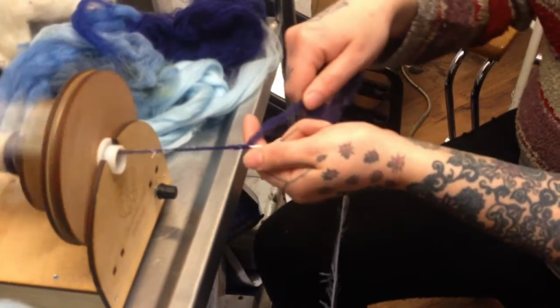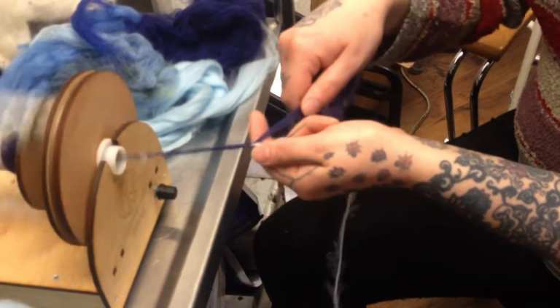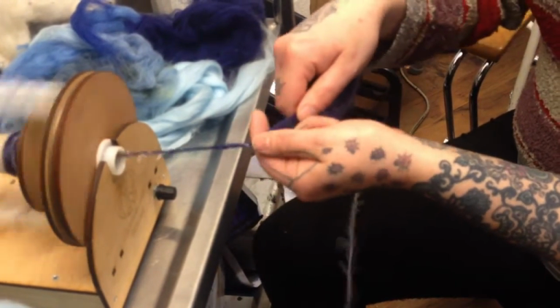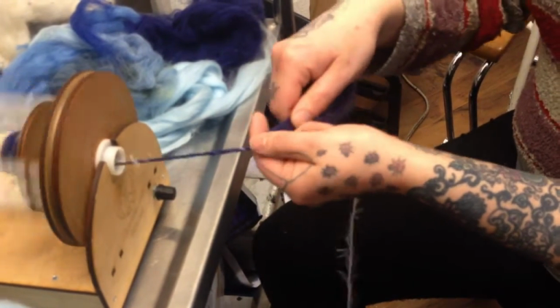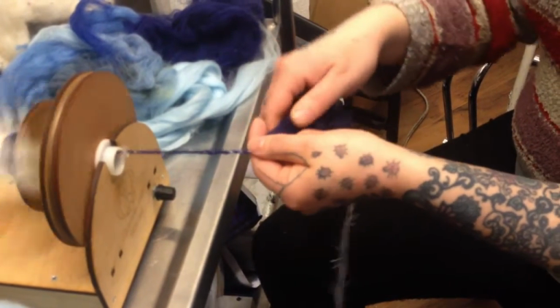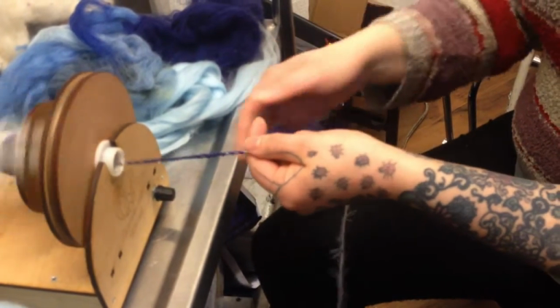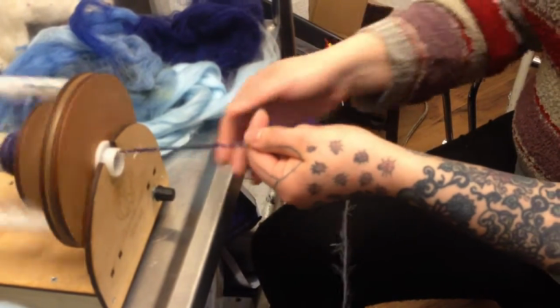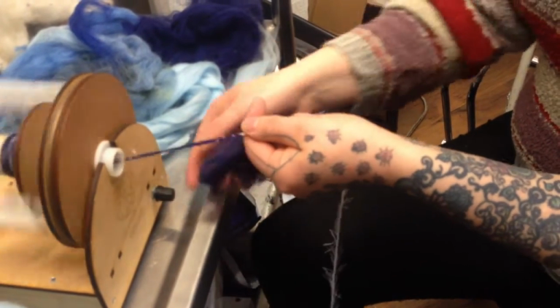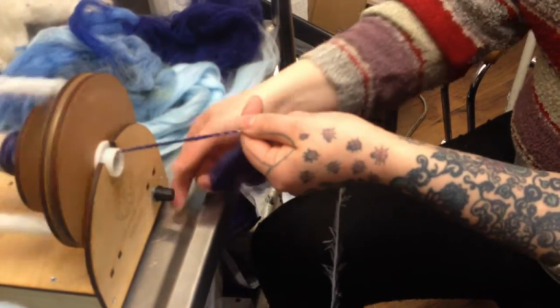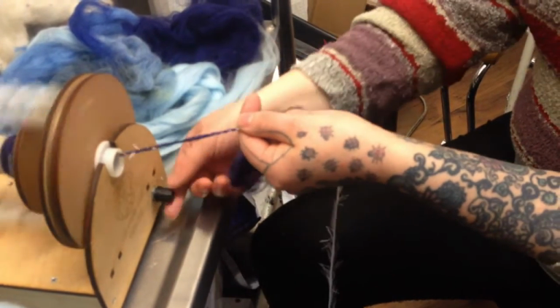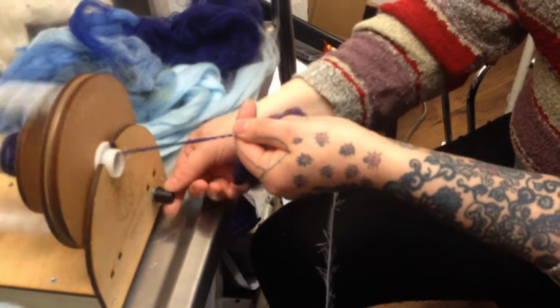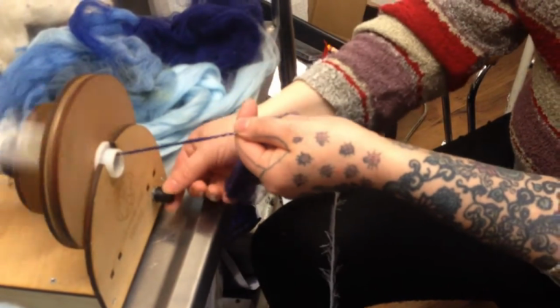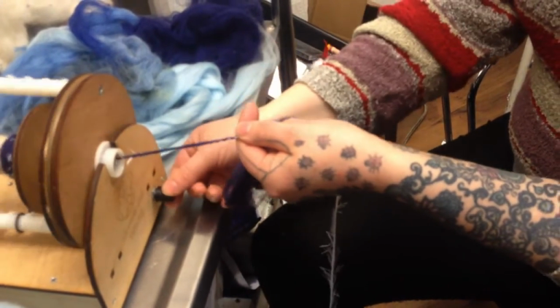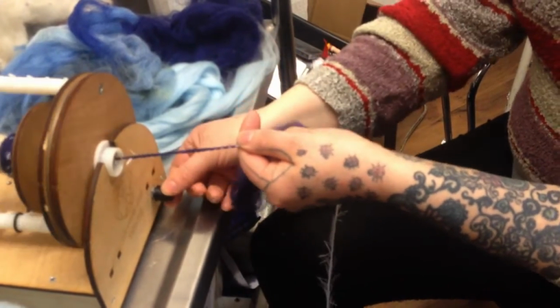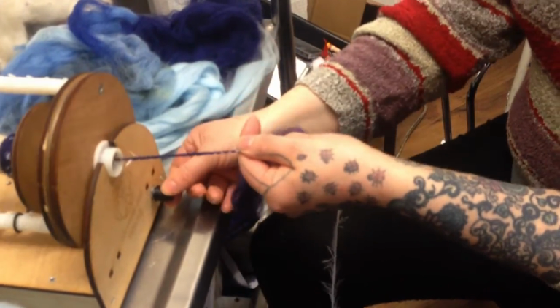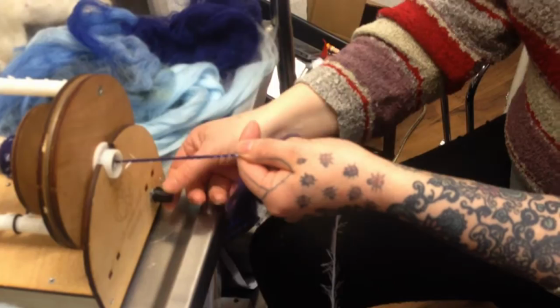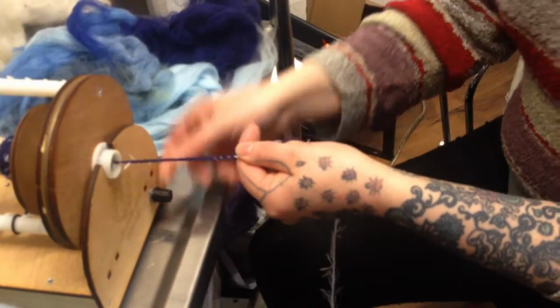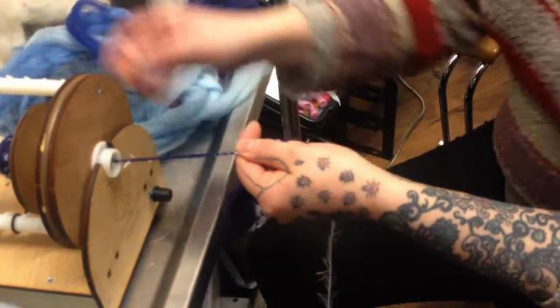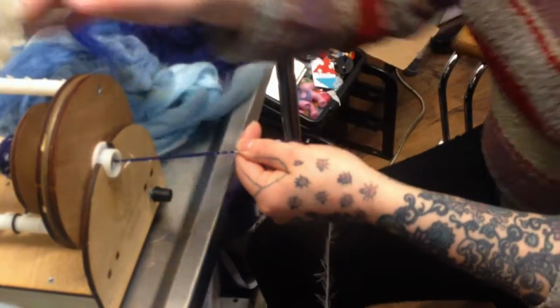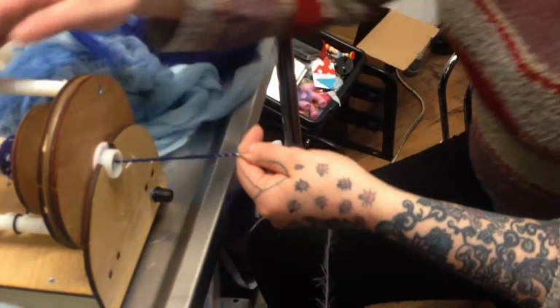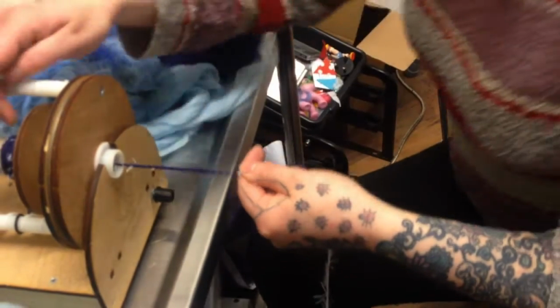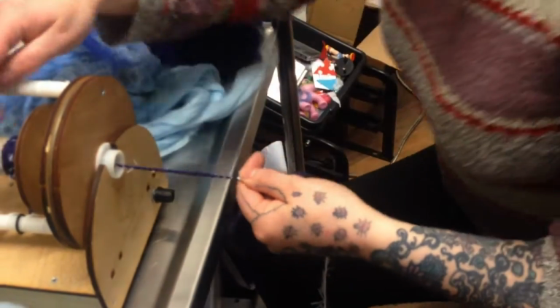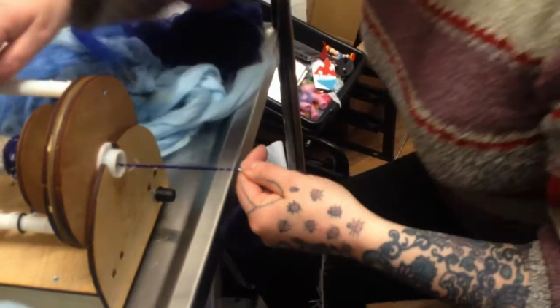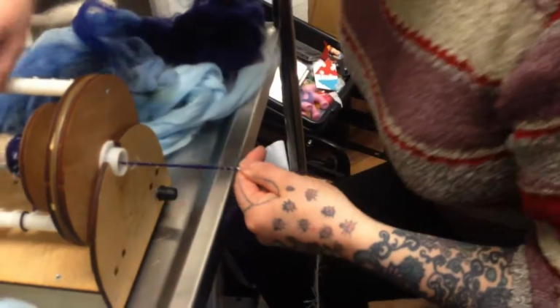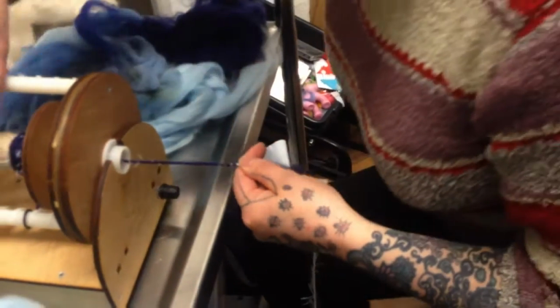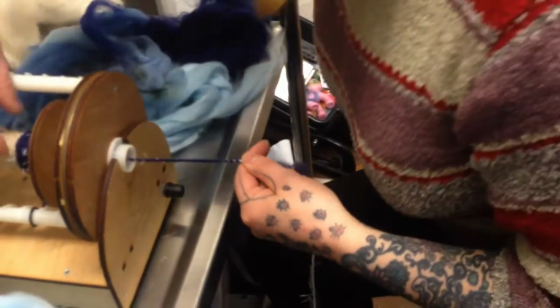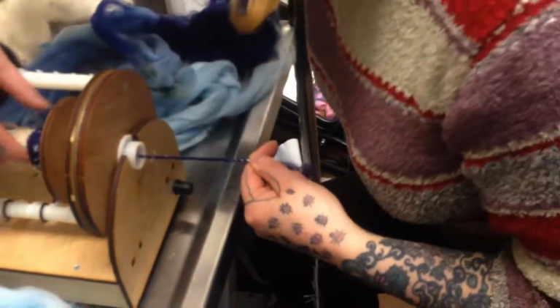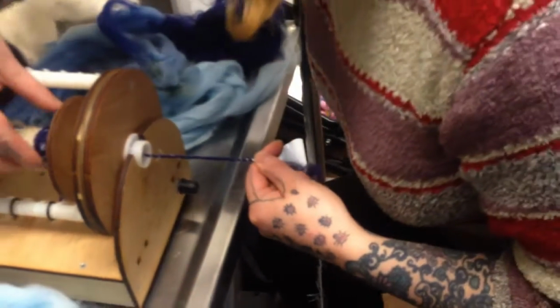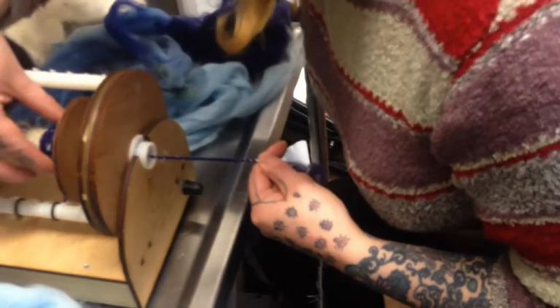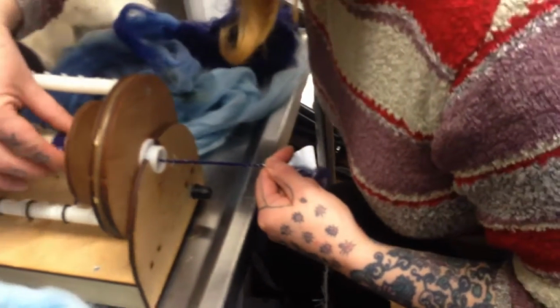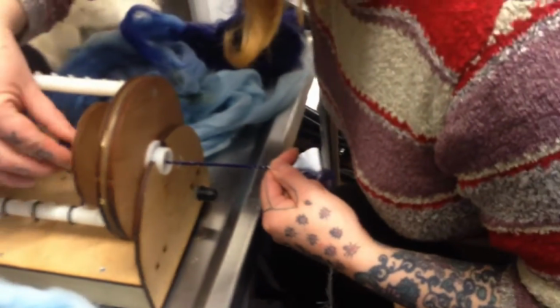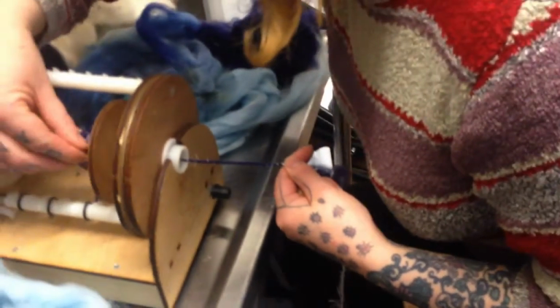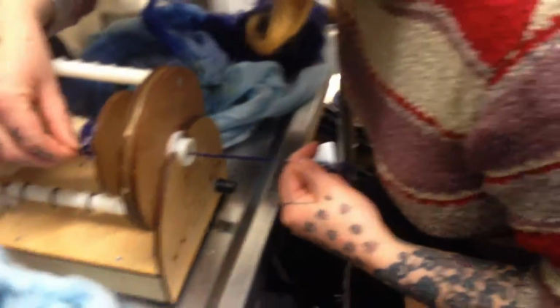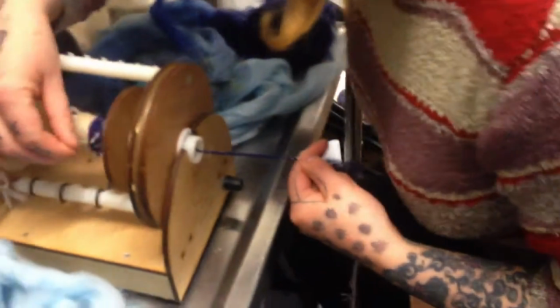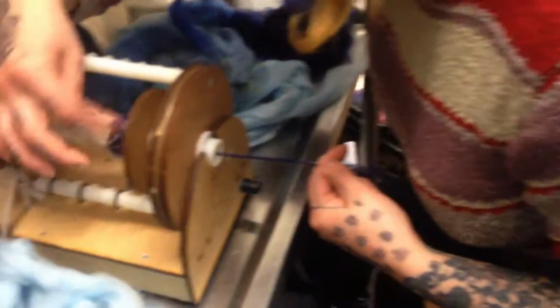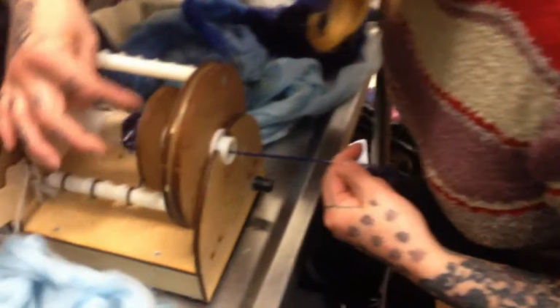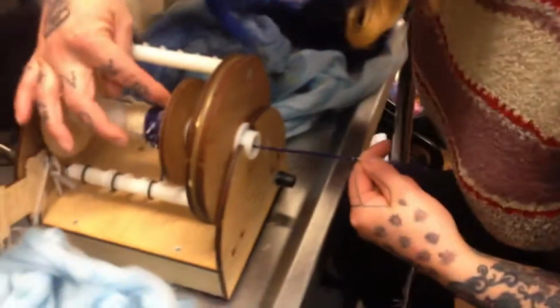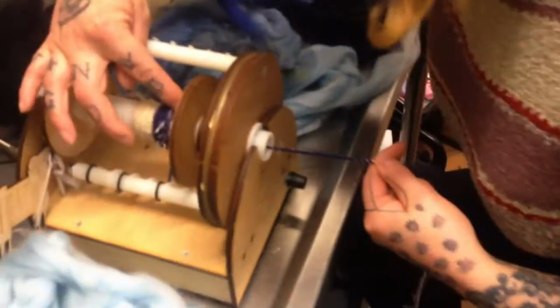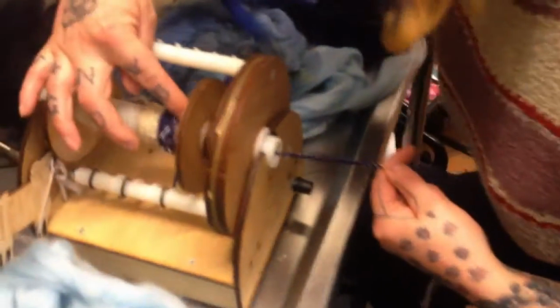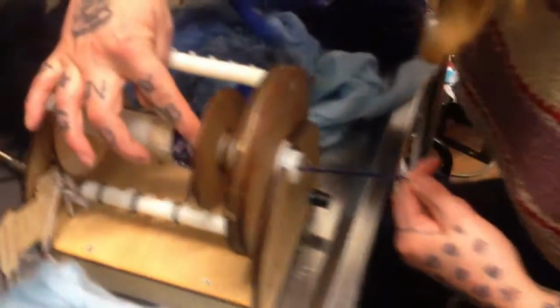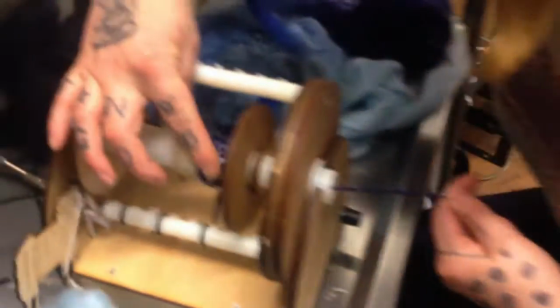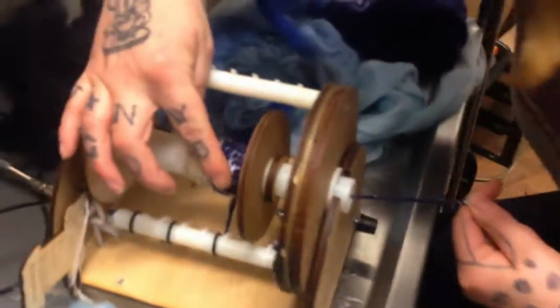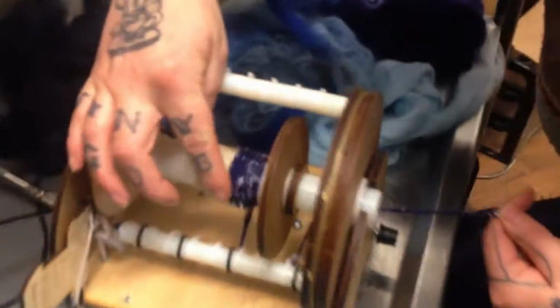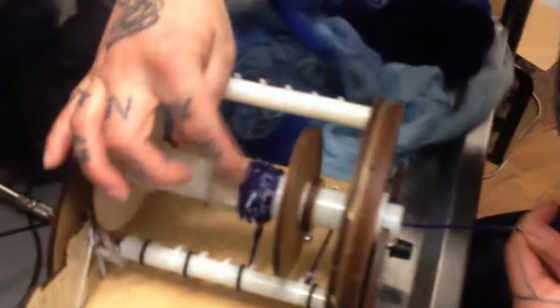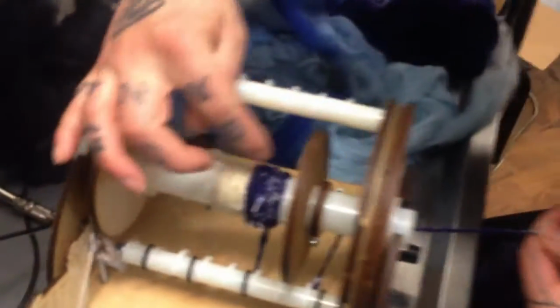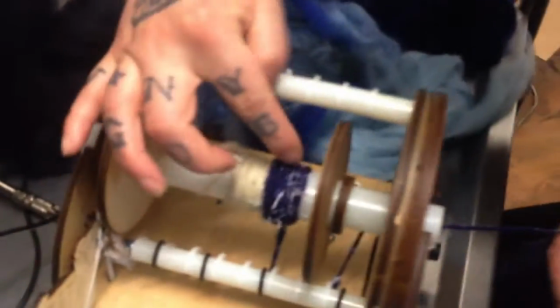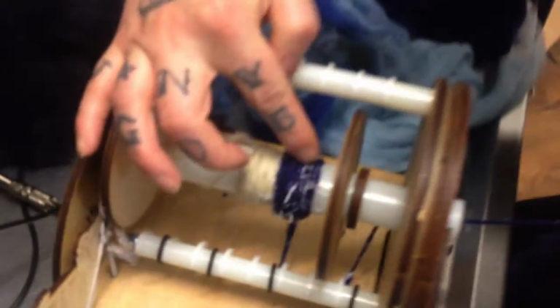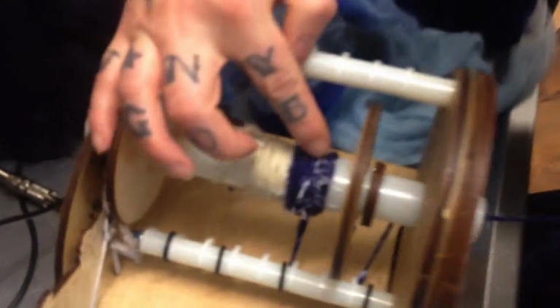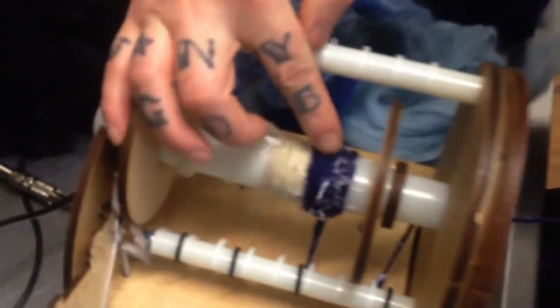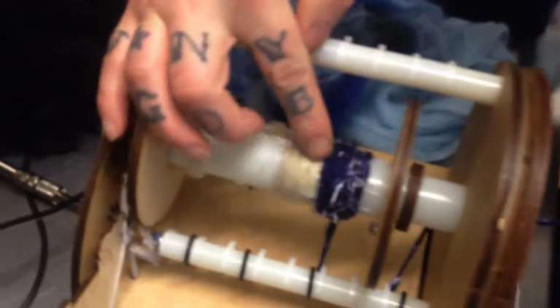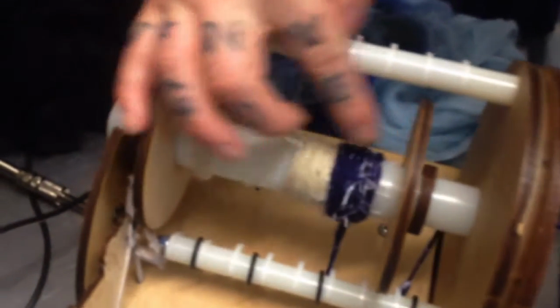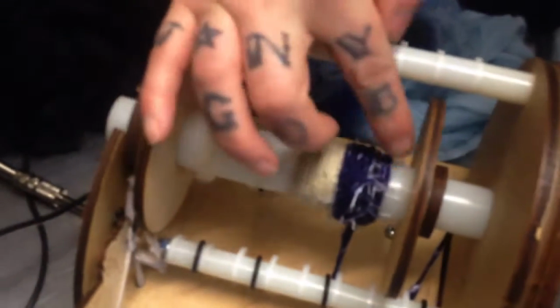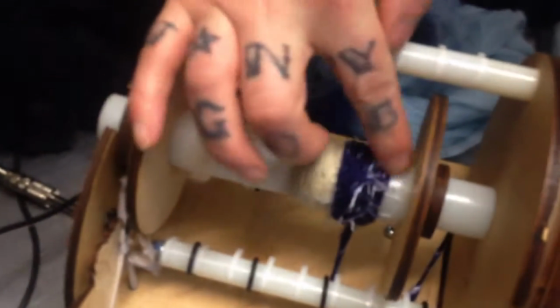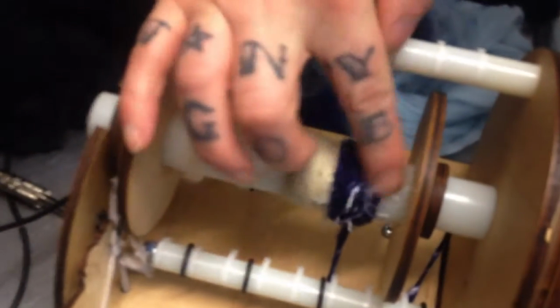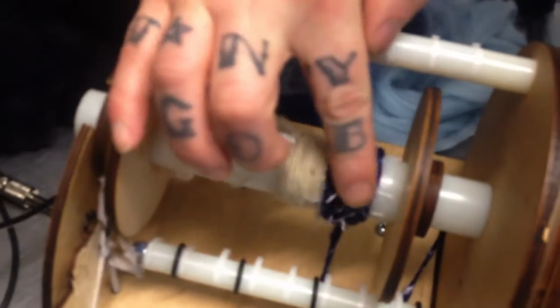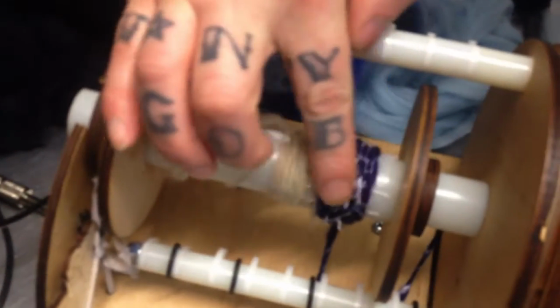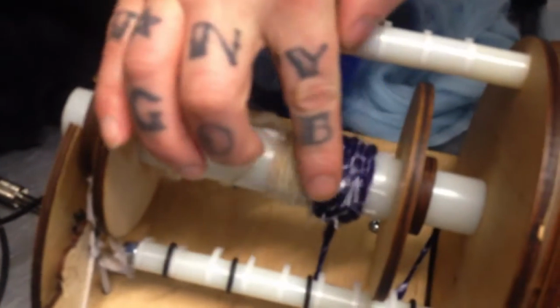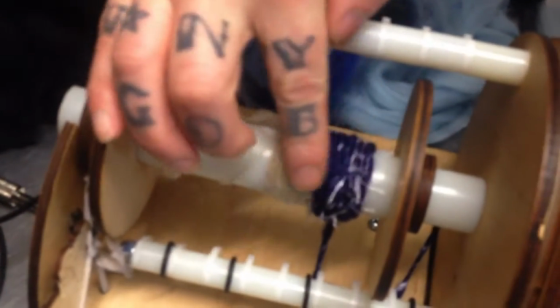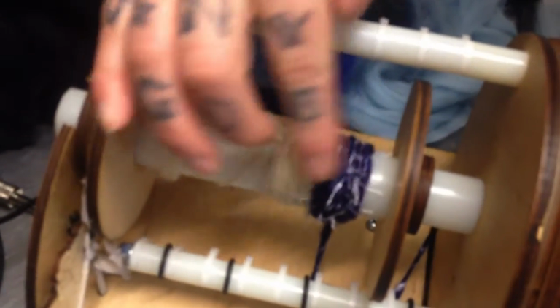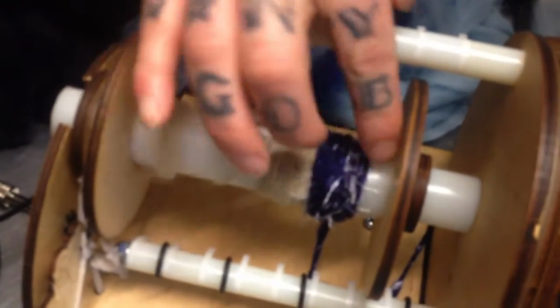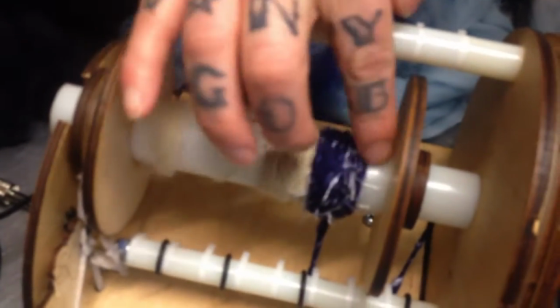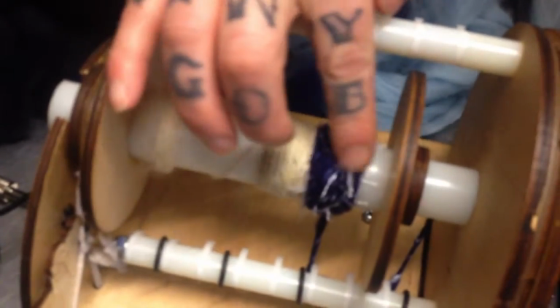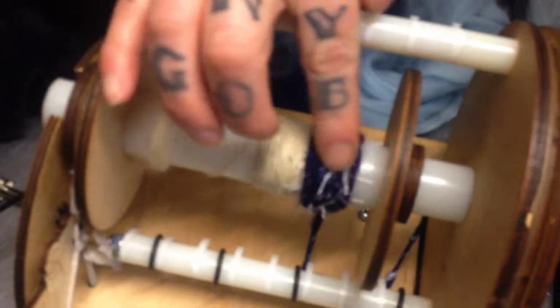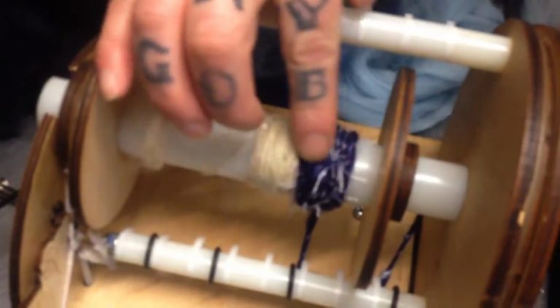I'll just stop this wheel. If you have a look you can see on here the fibers are already starting to poke through.